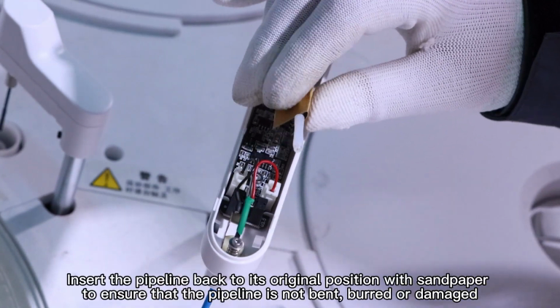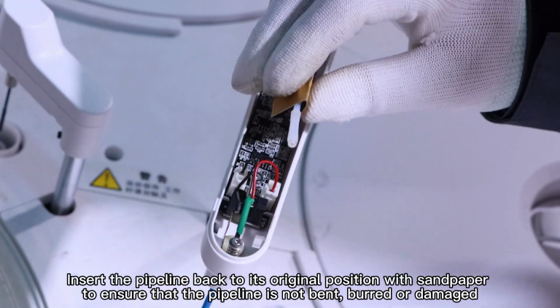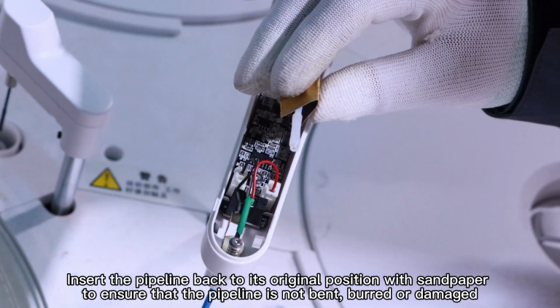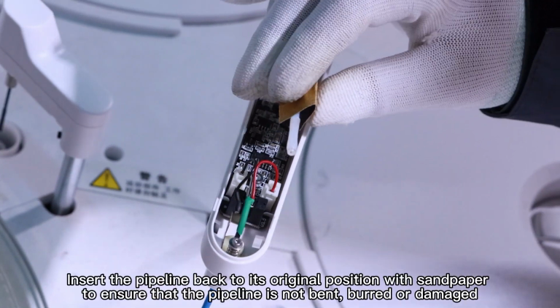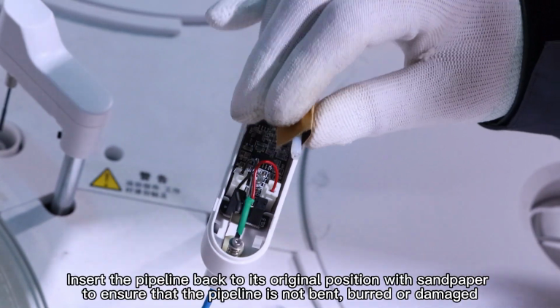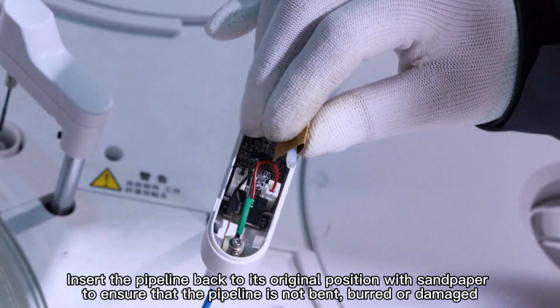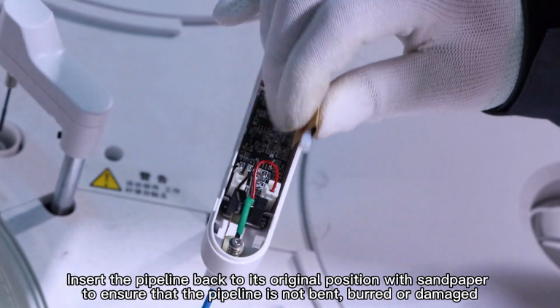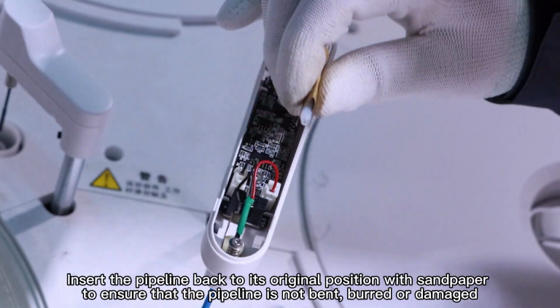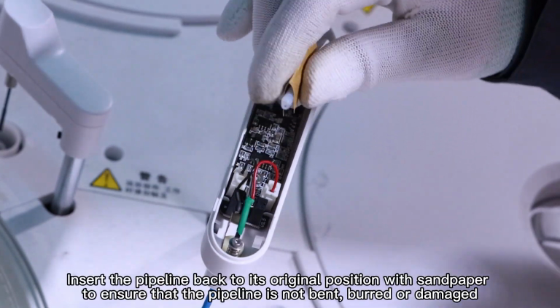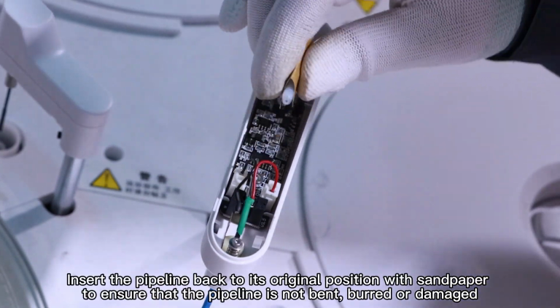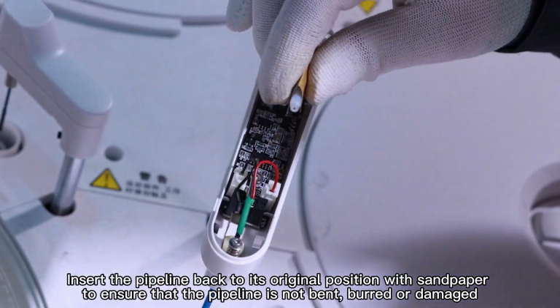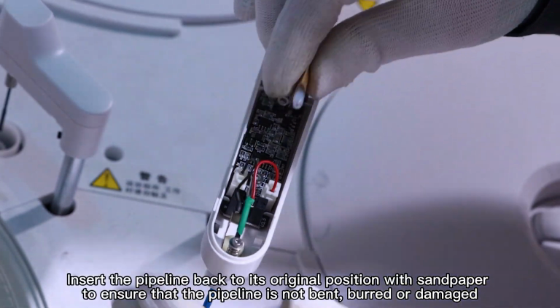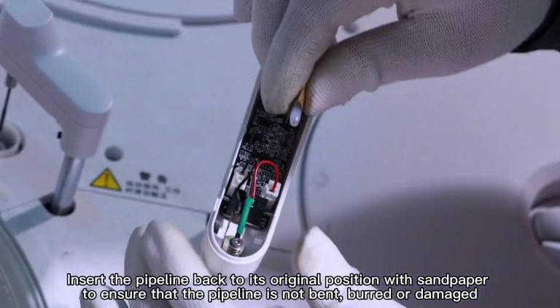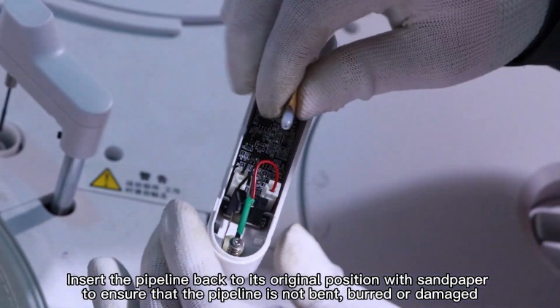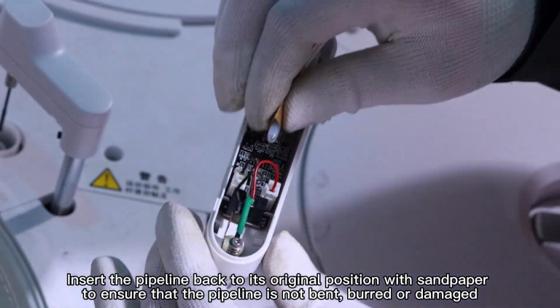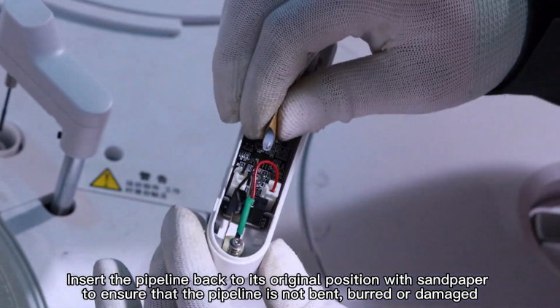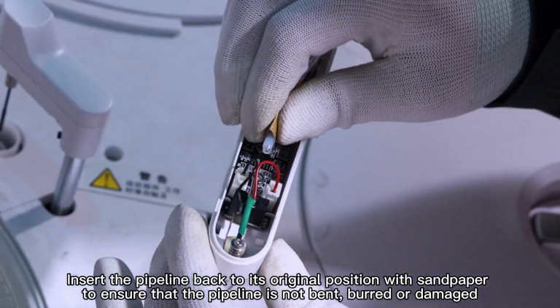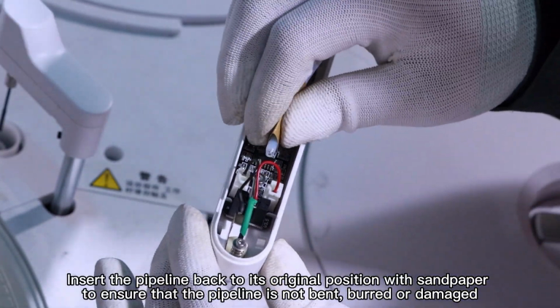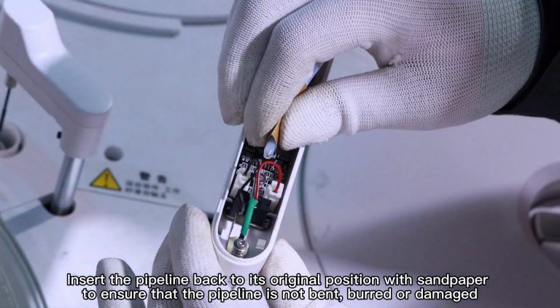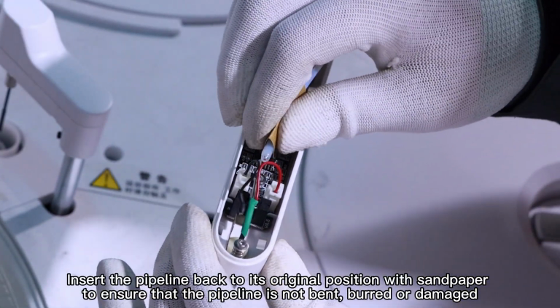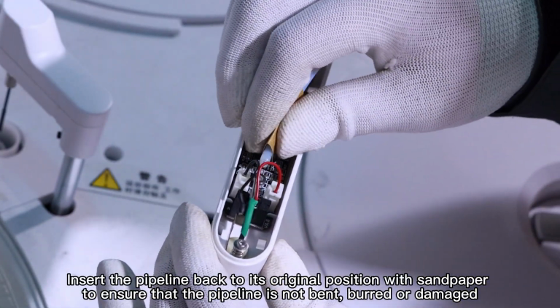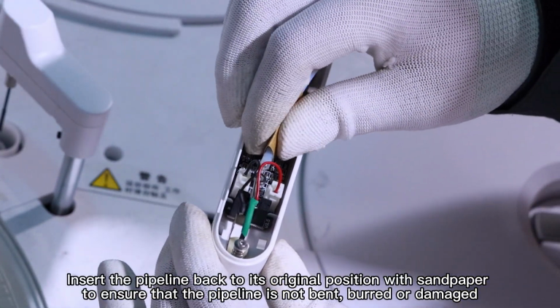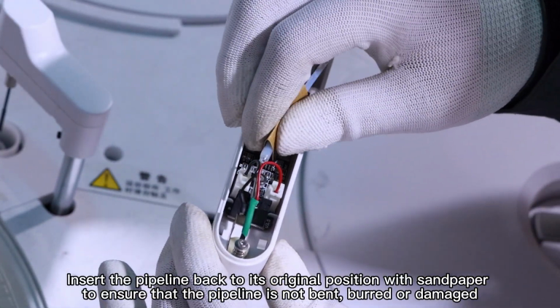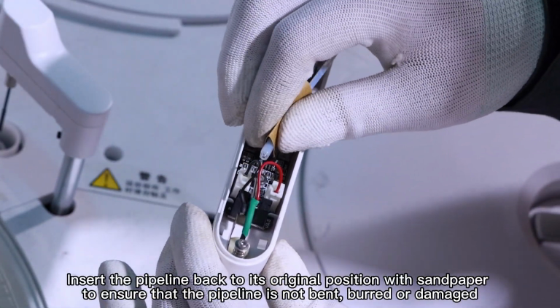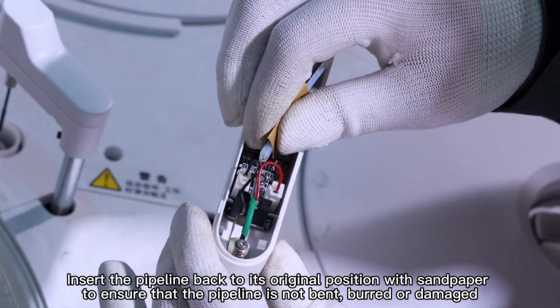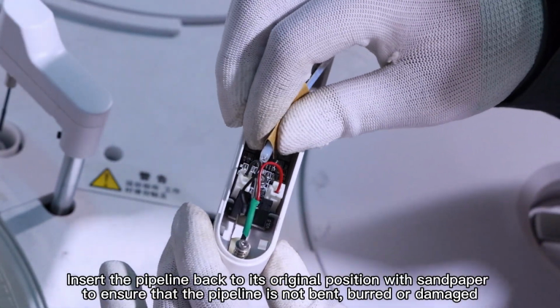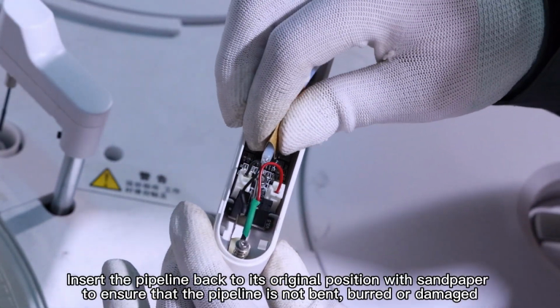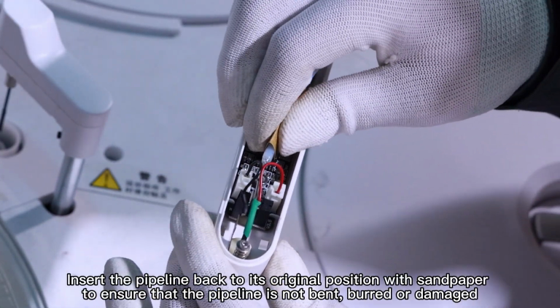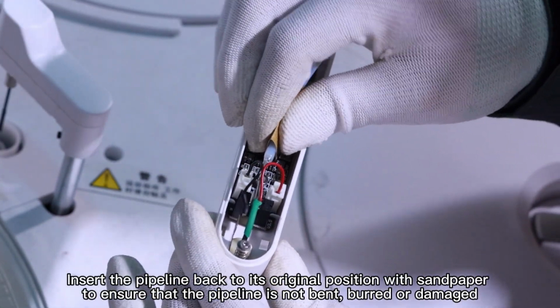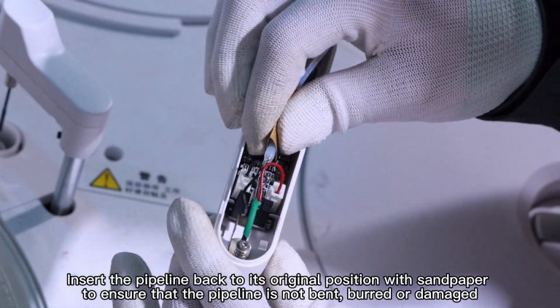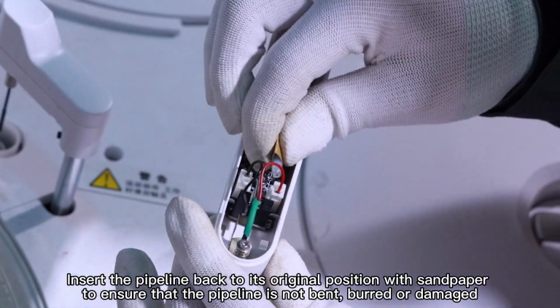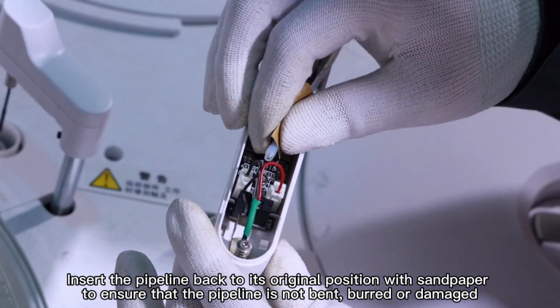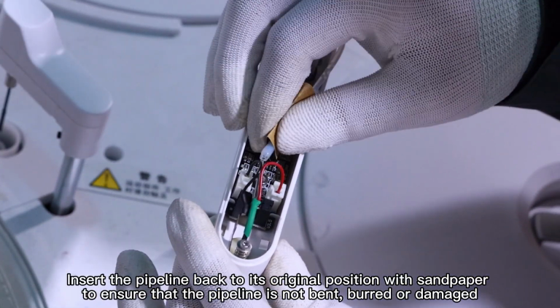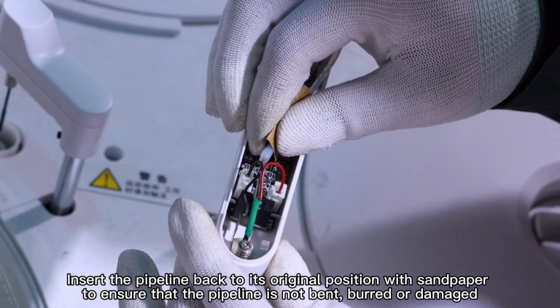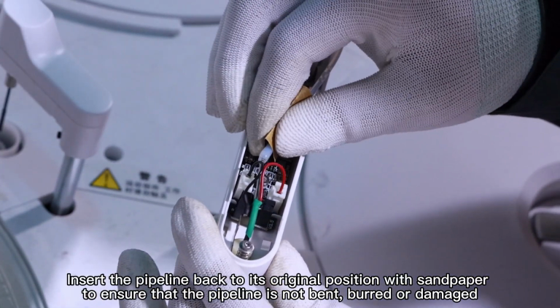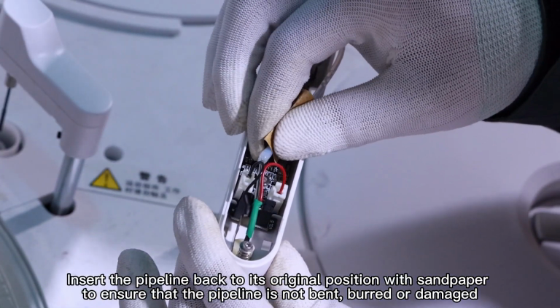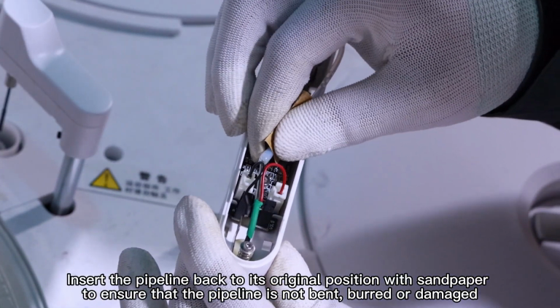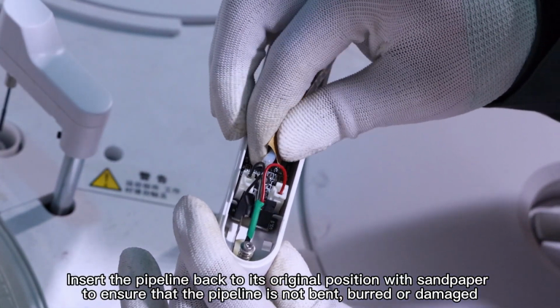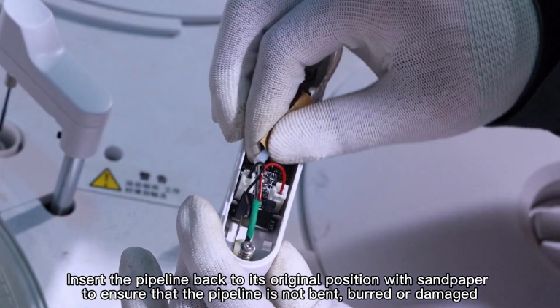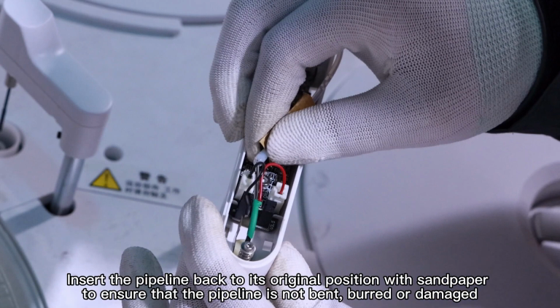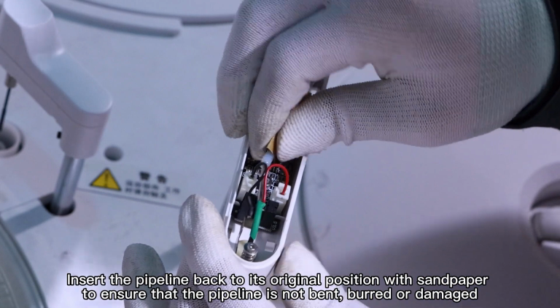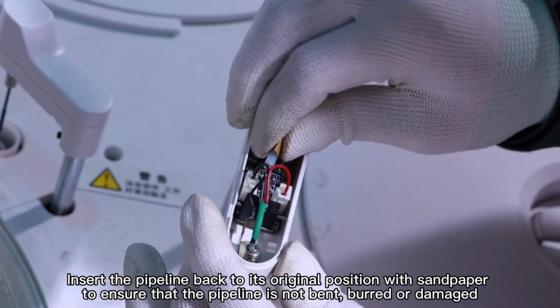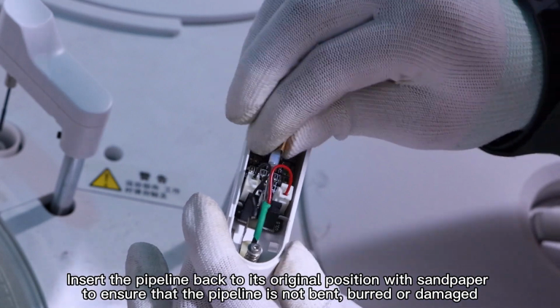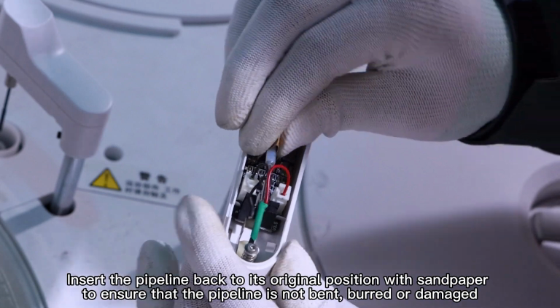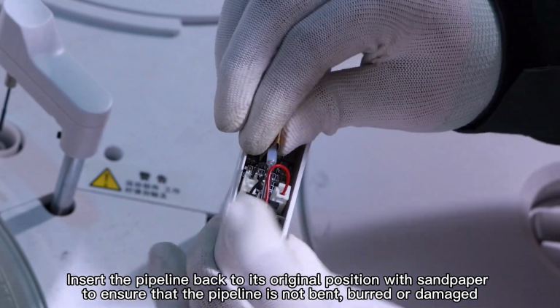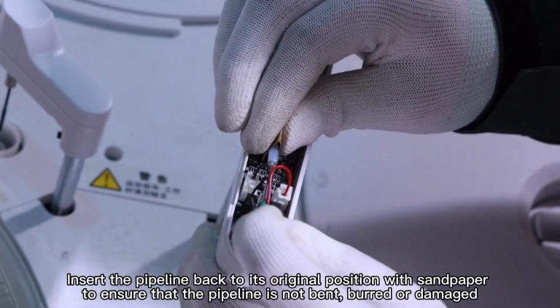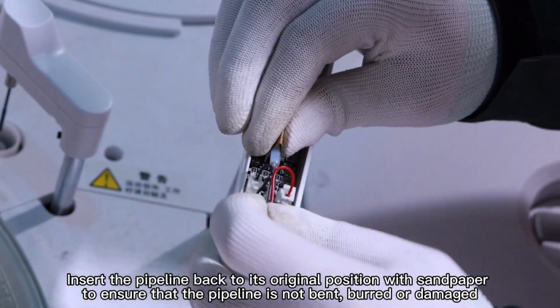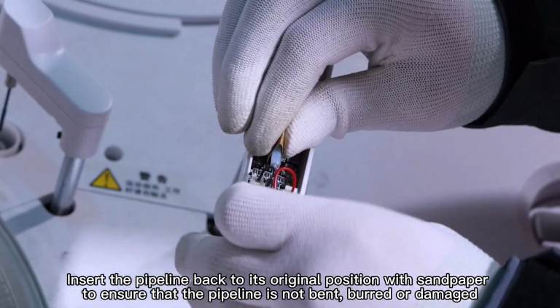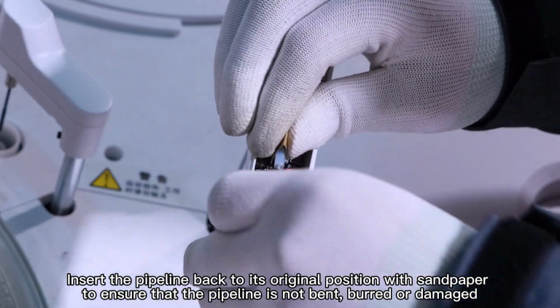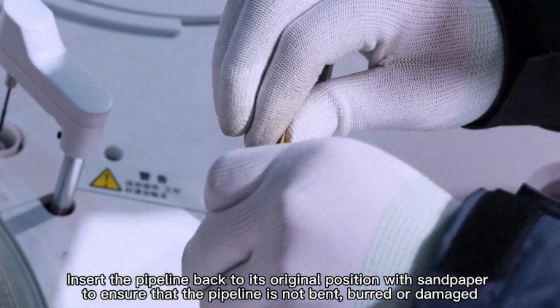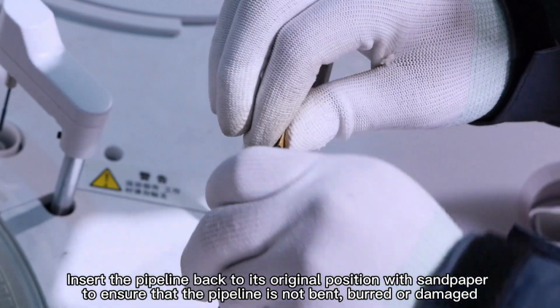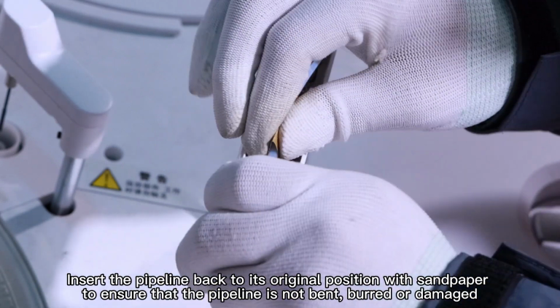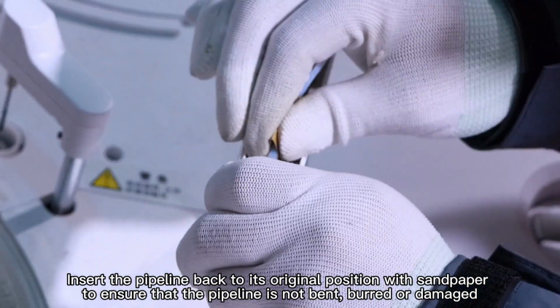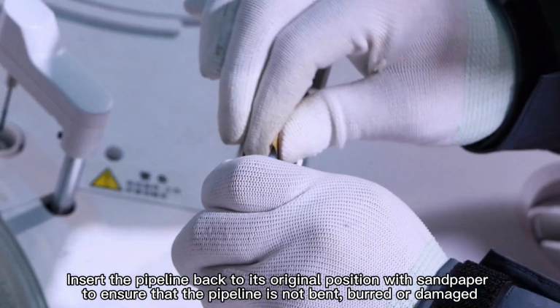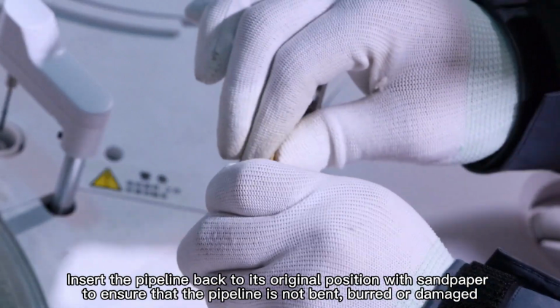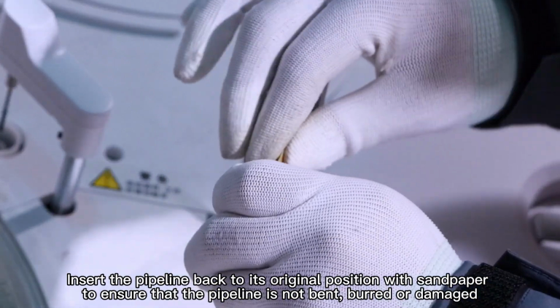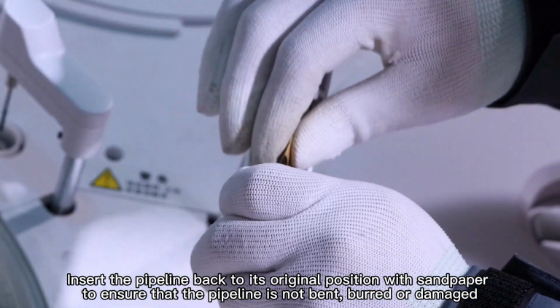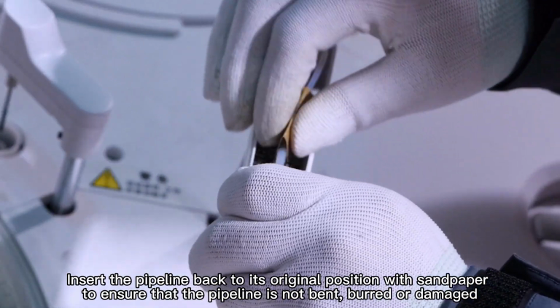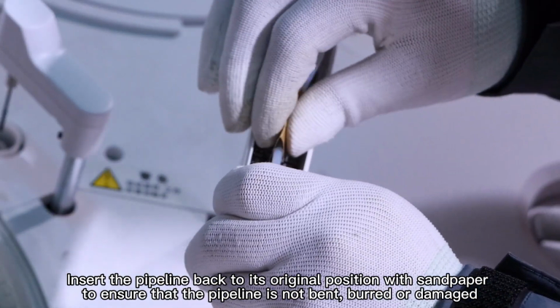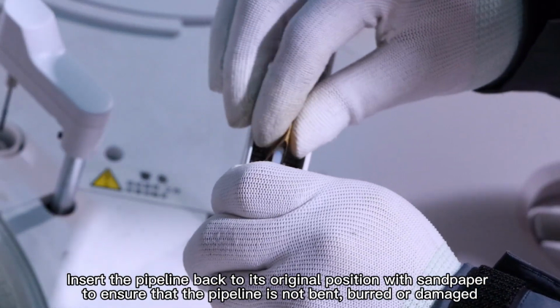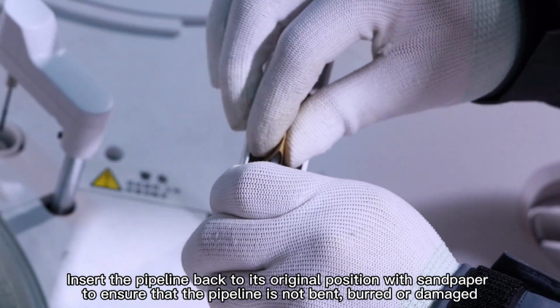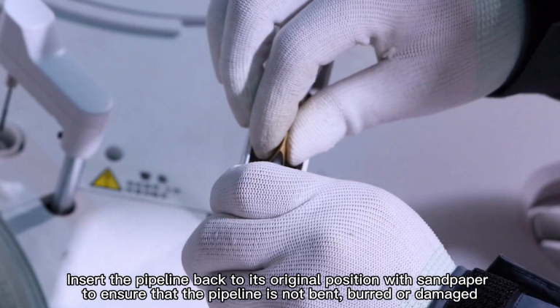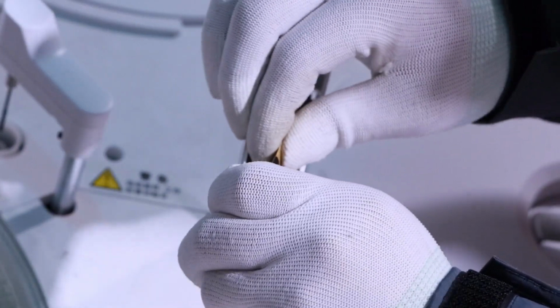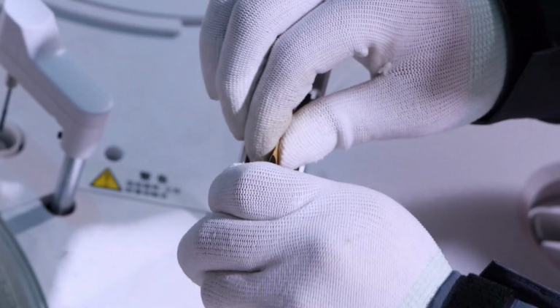Insert the pipeline back to its original position, using sandpaper to ensure that the pipeline is not bent, bent, or damaged.